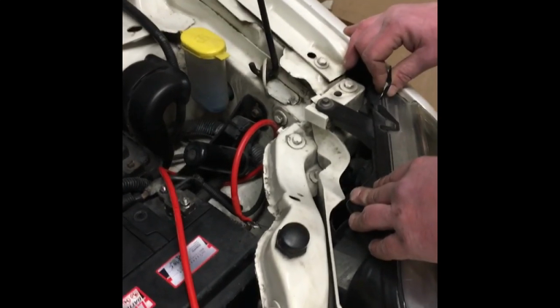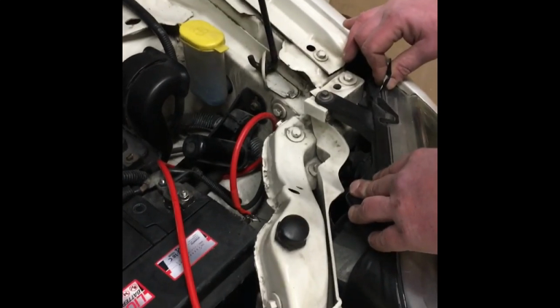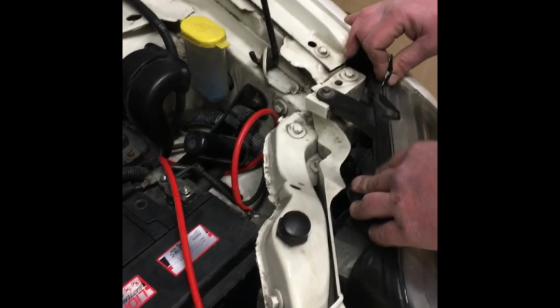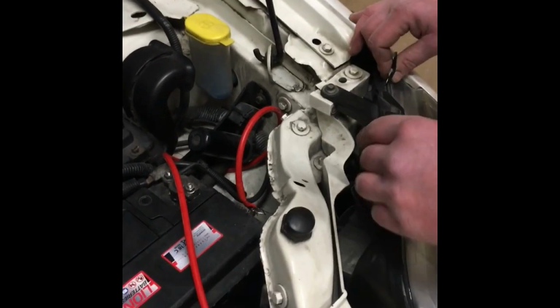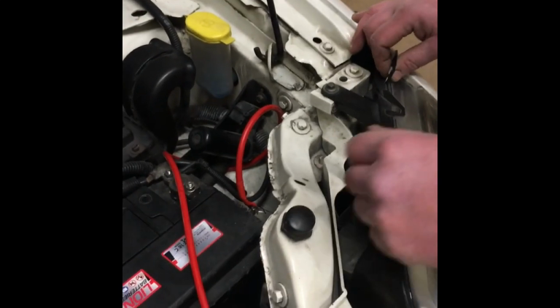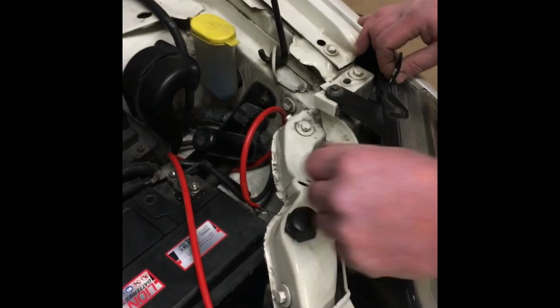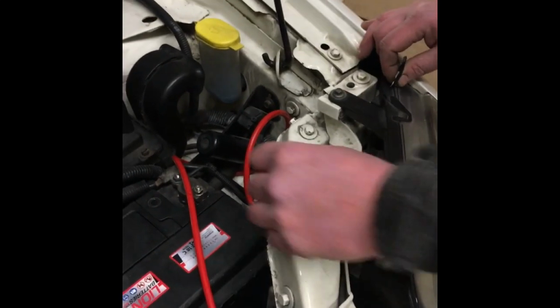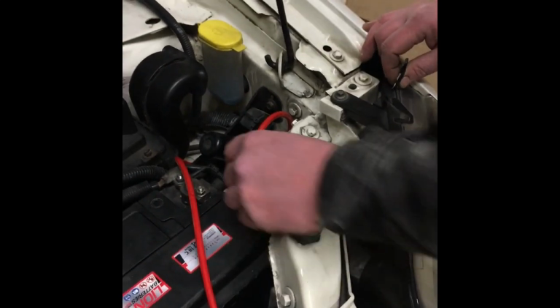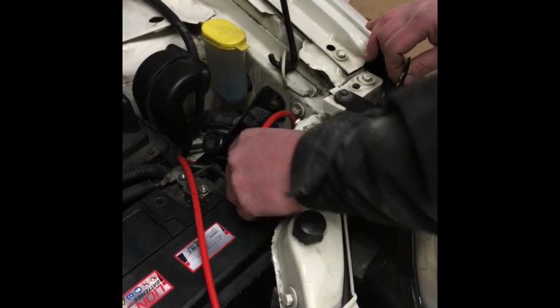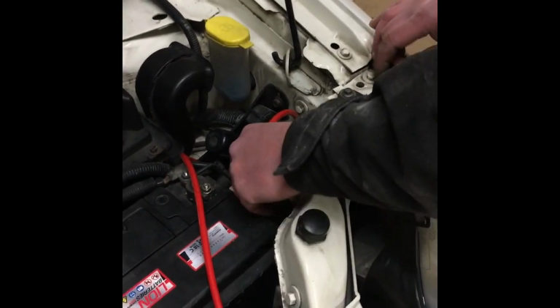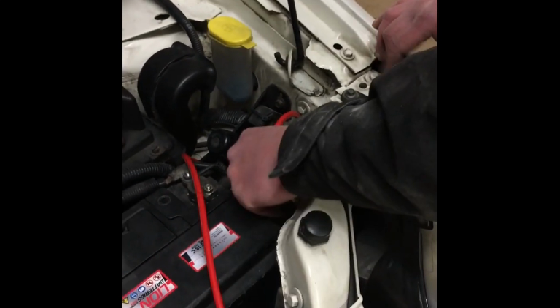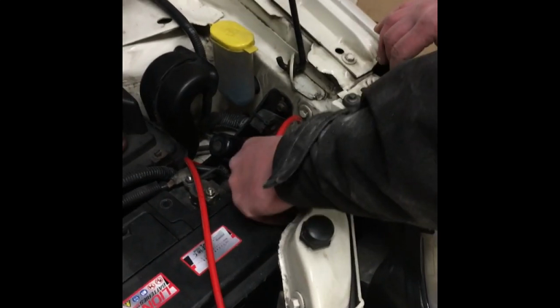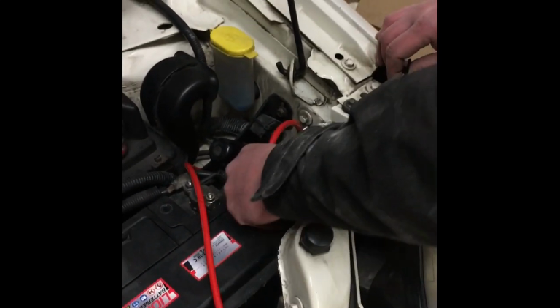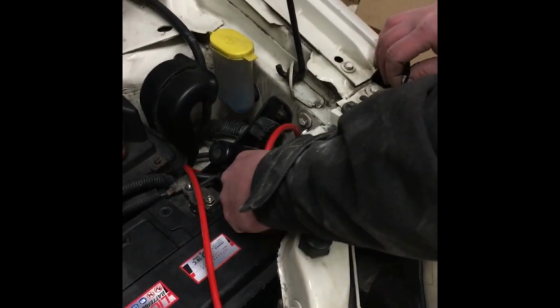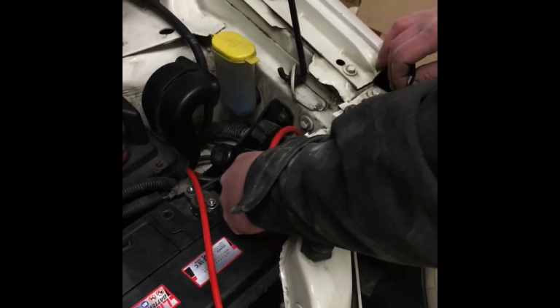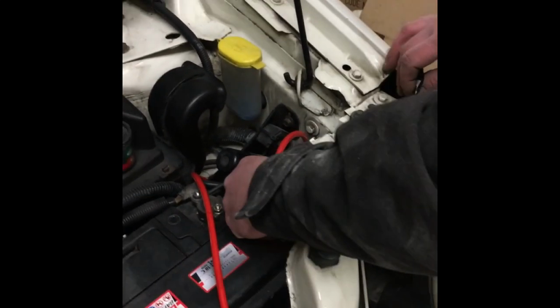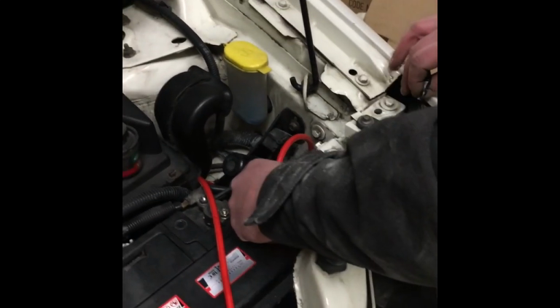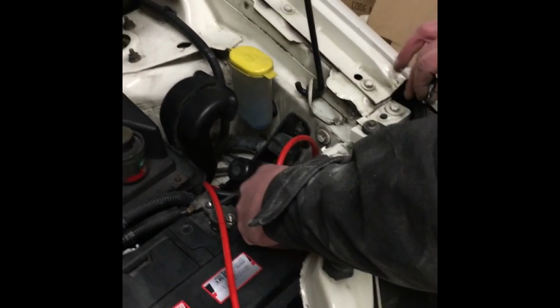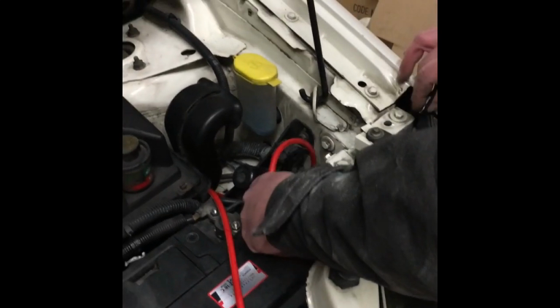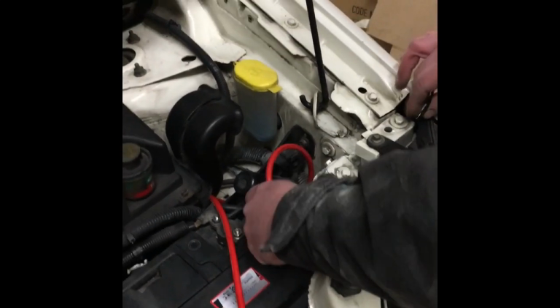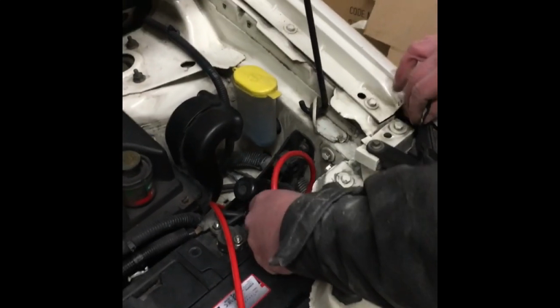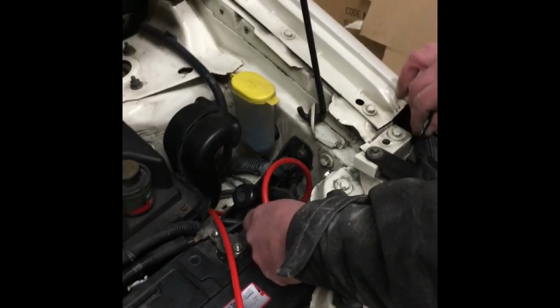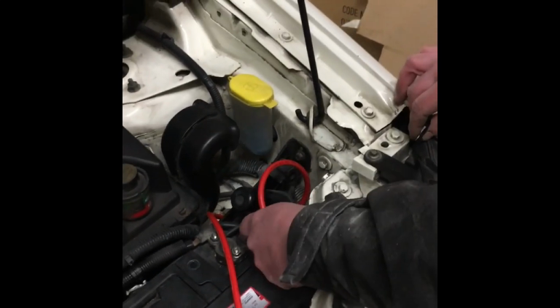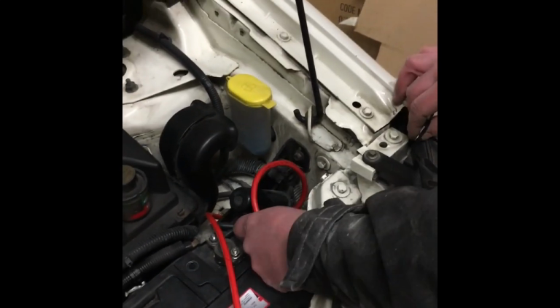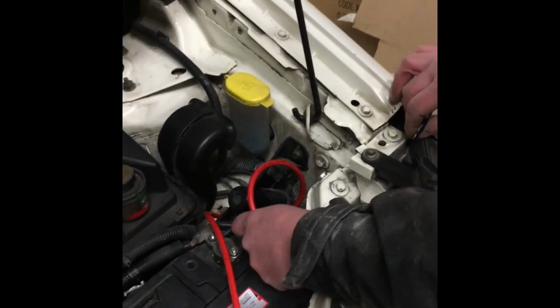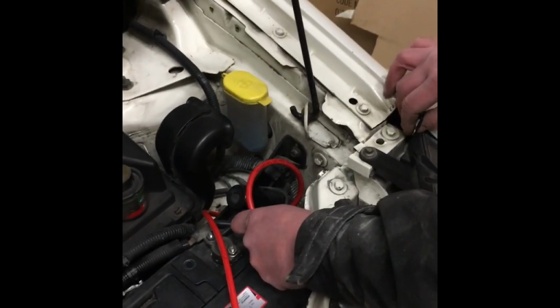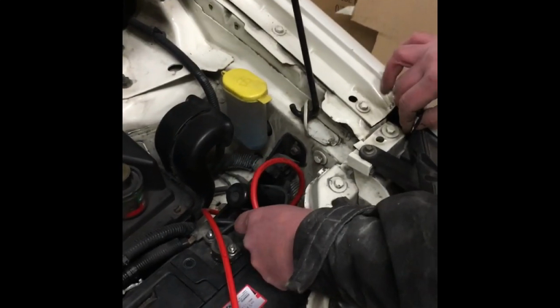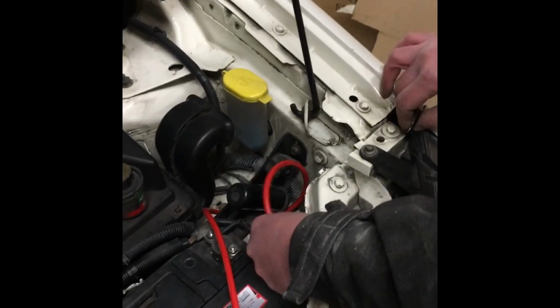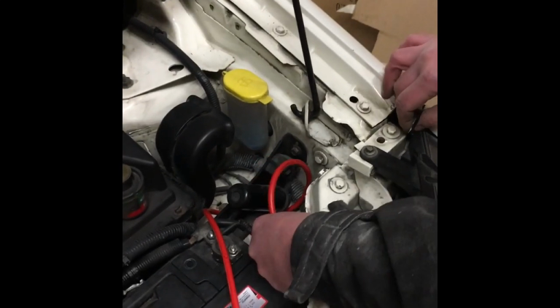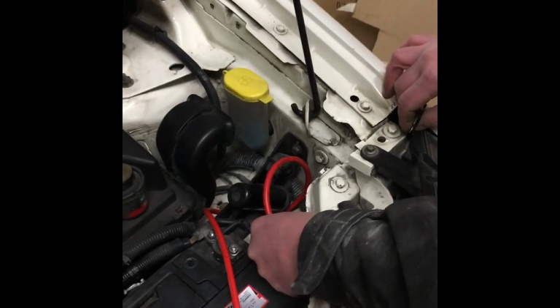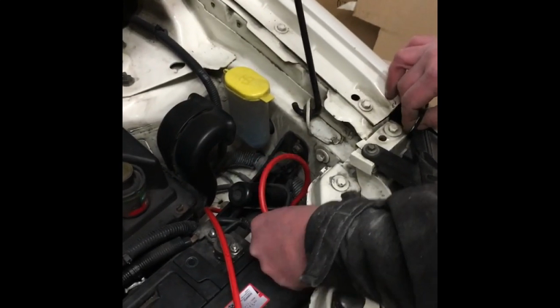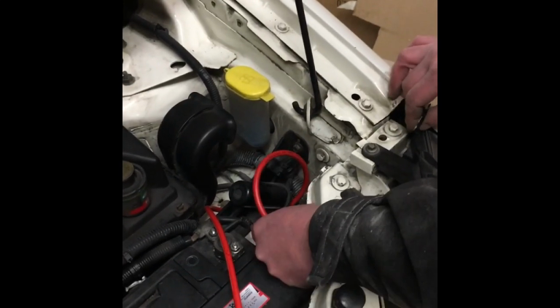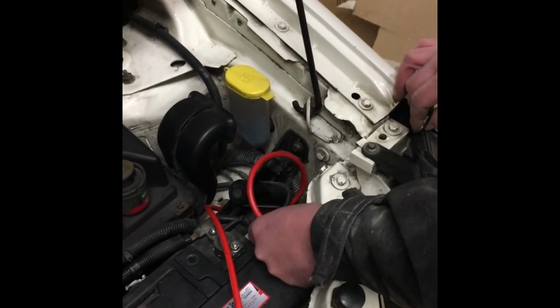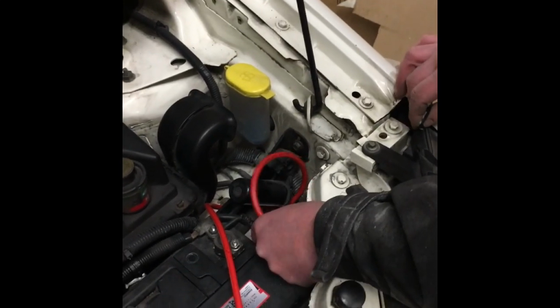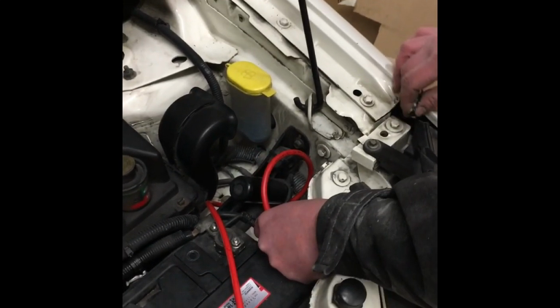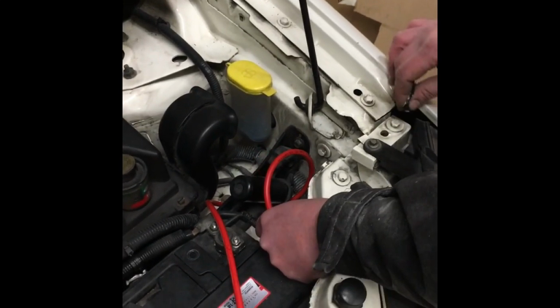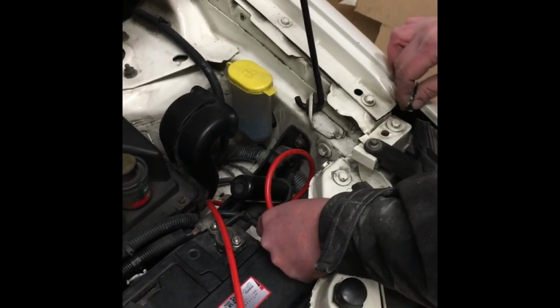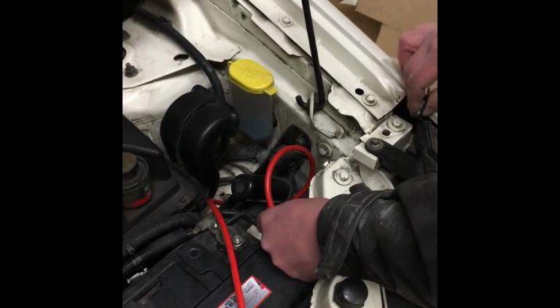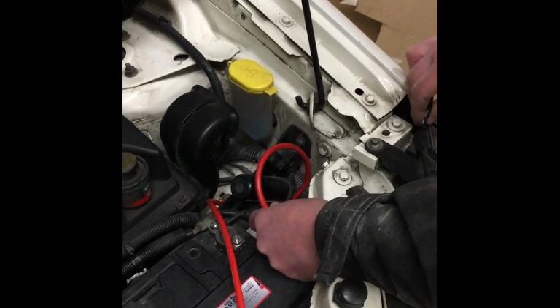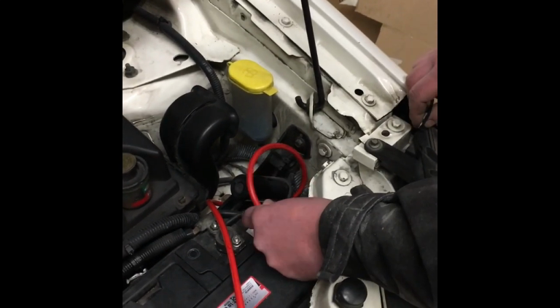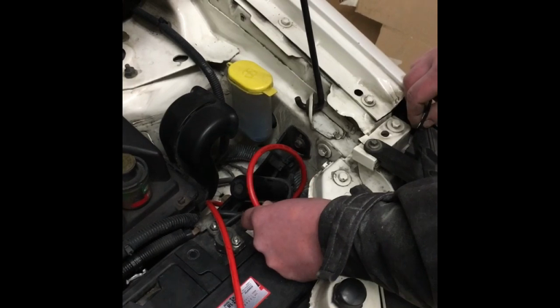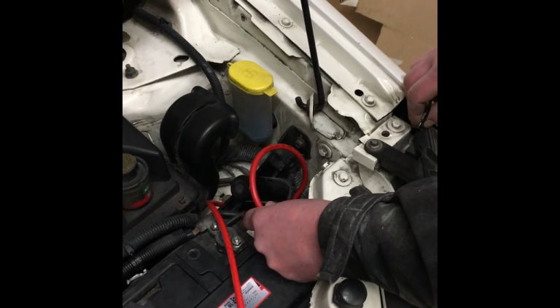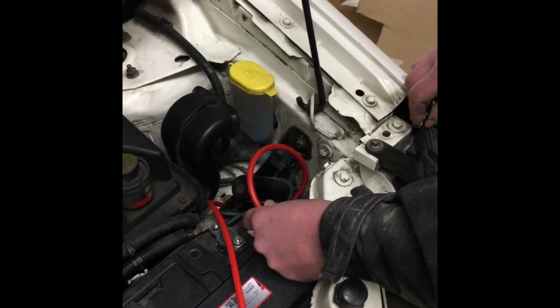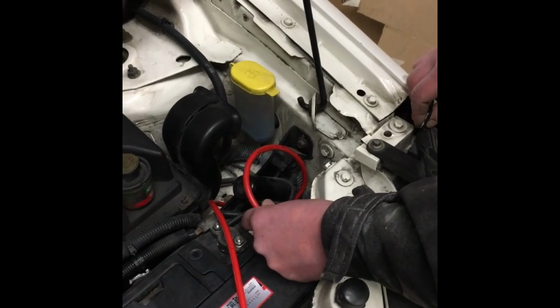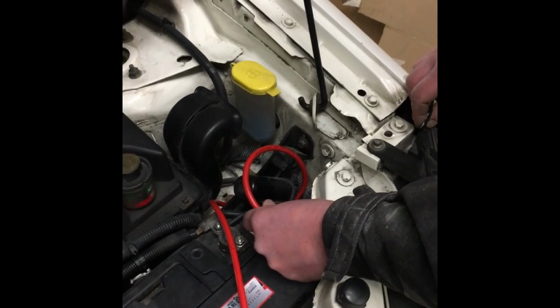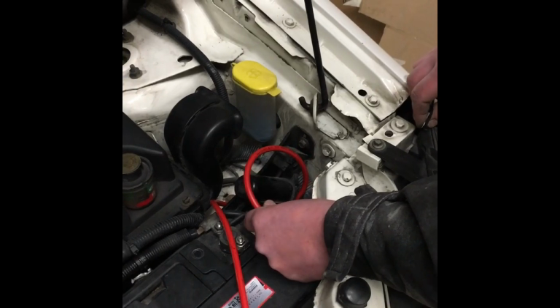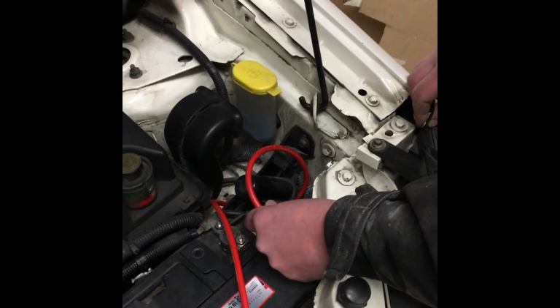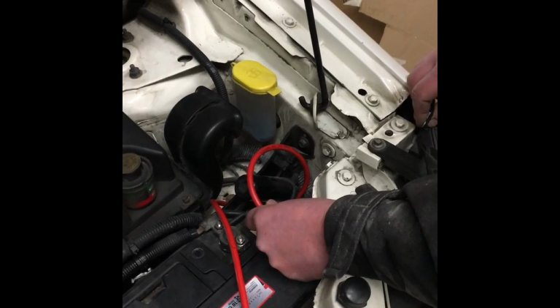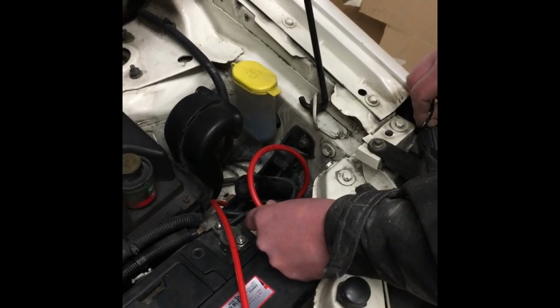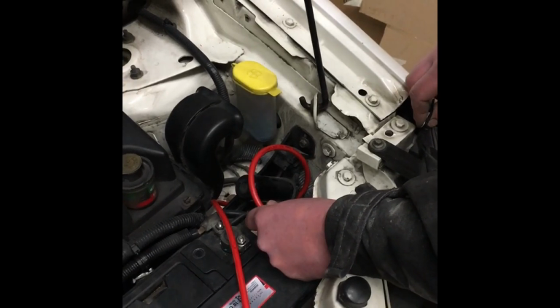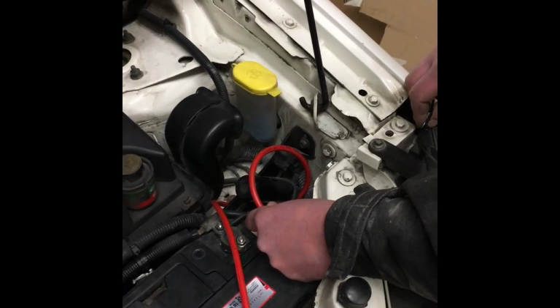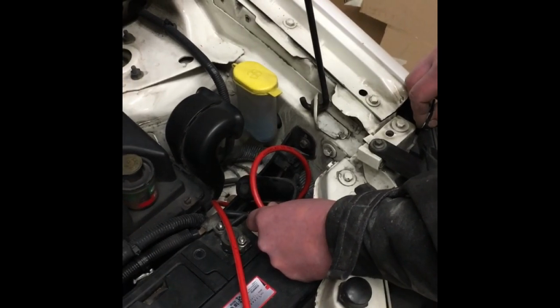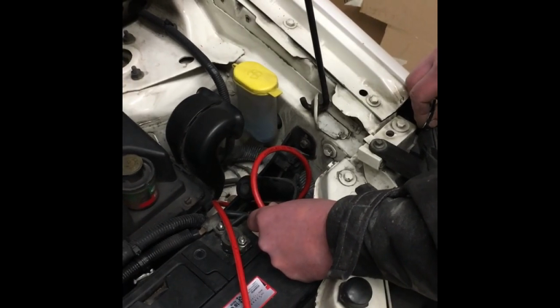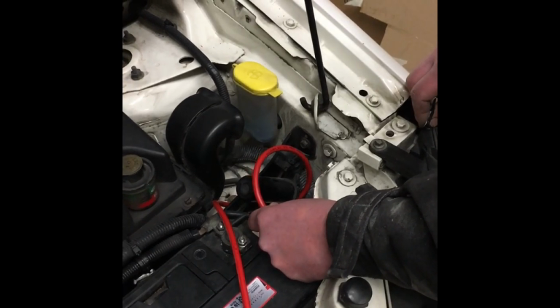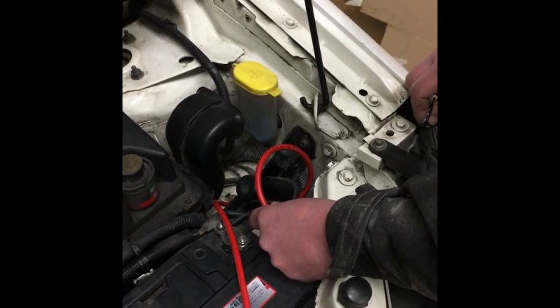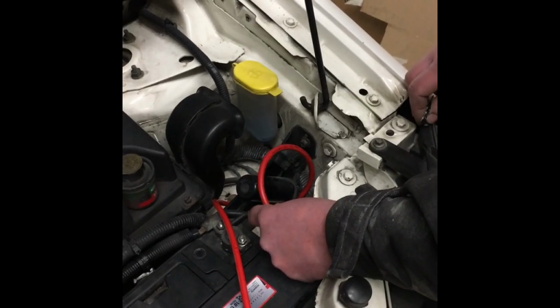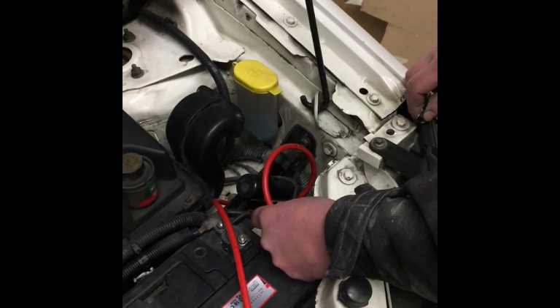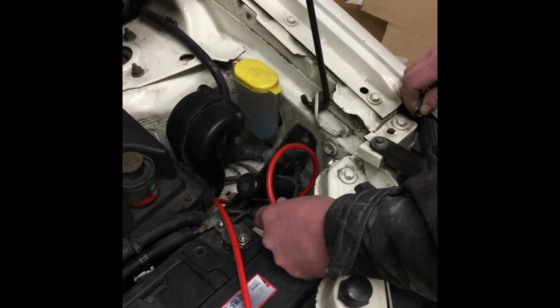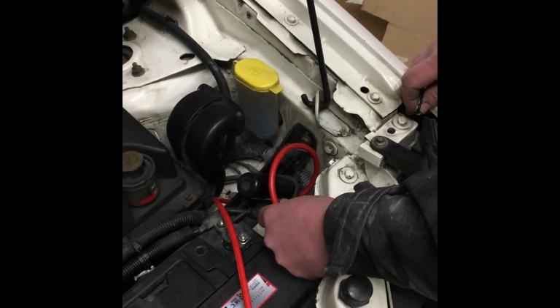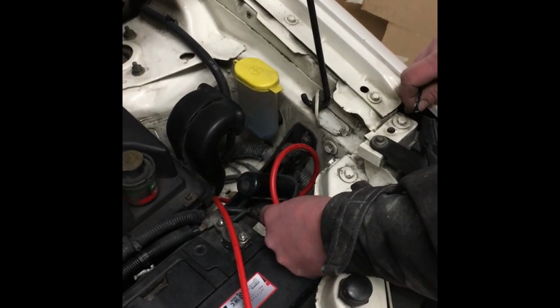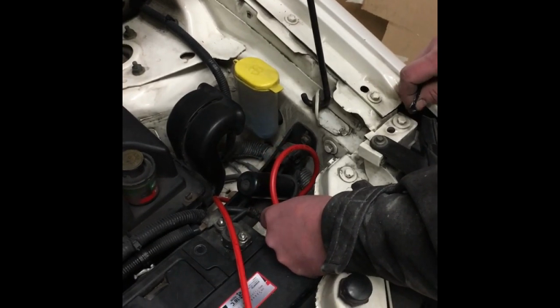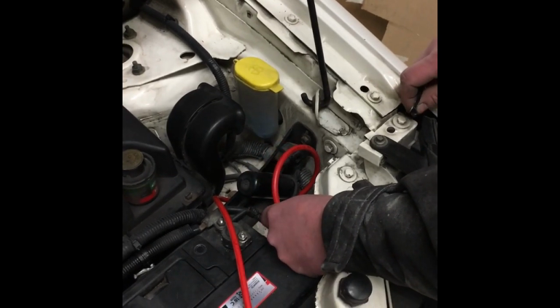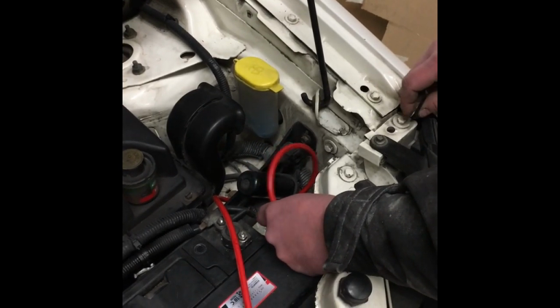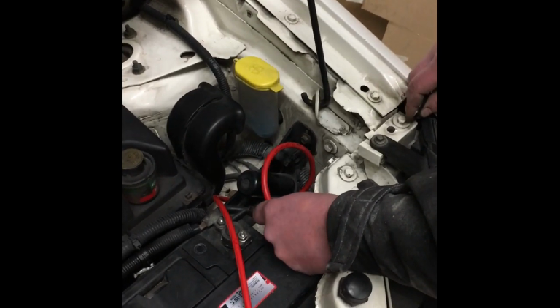This is going to be a quick video on Transit Connect wiring — a split charger for the second battery — showing how to get from the main battery to inside the vehicle.